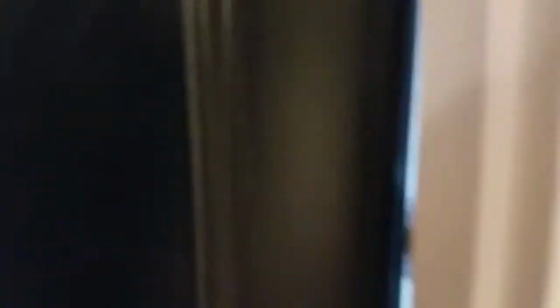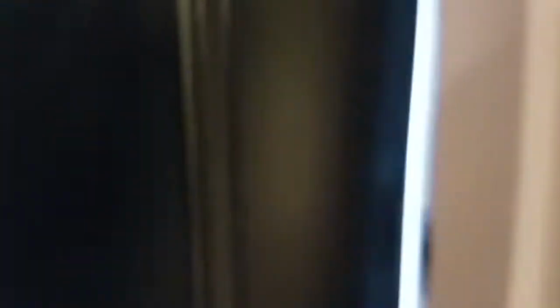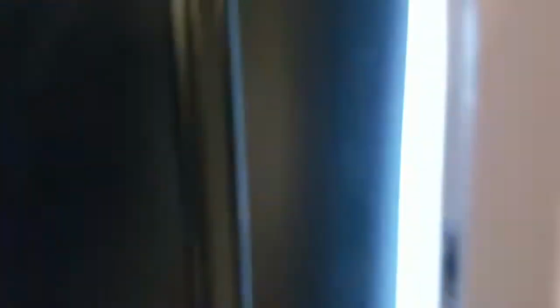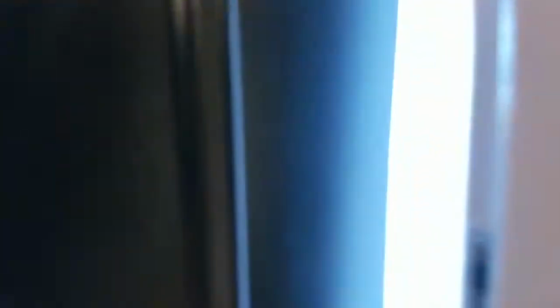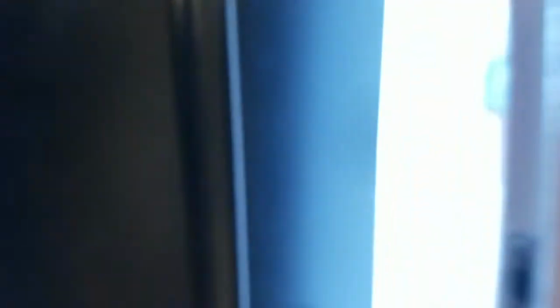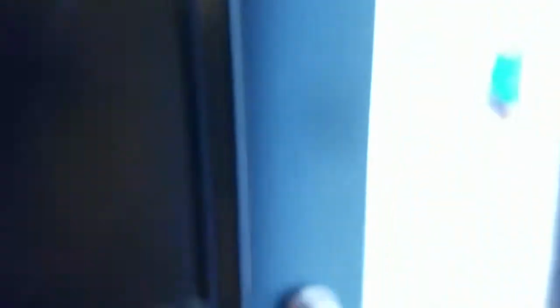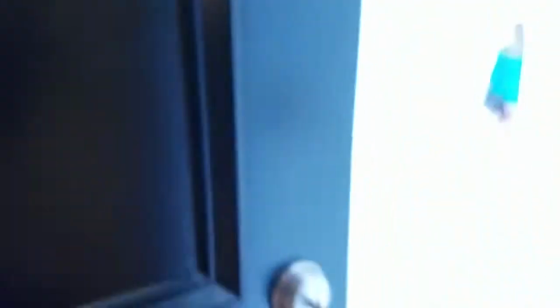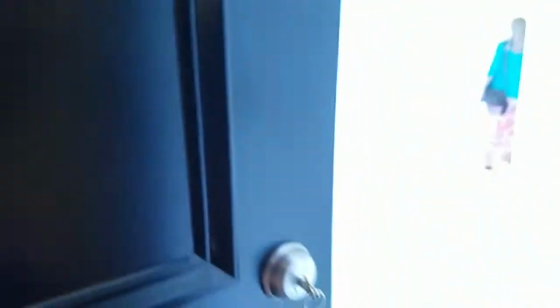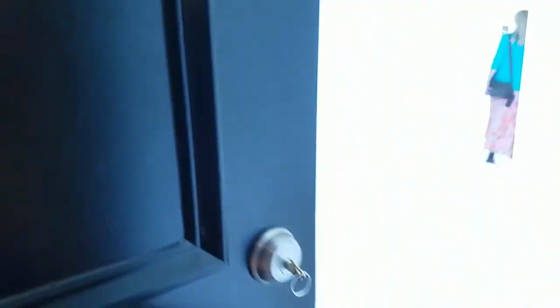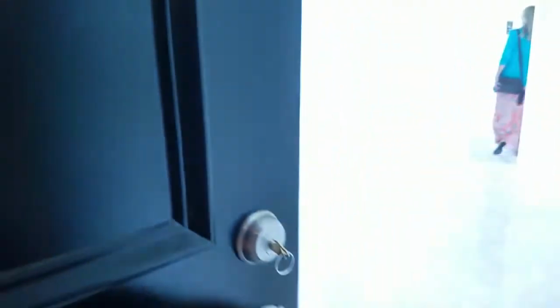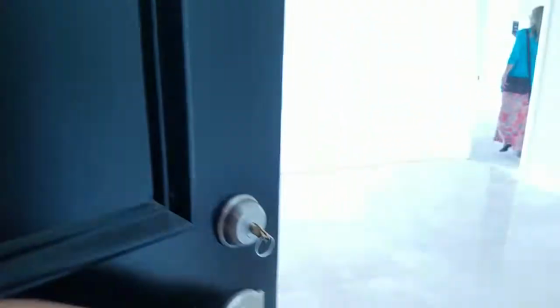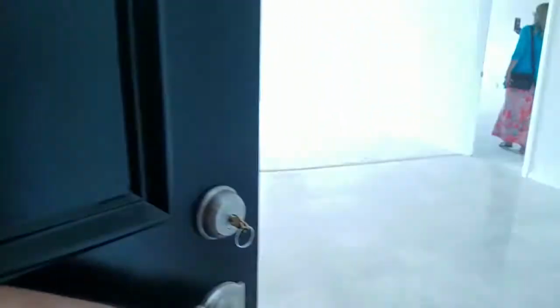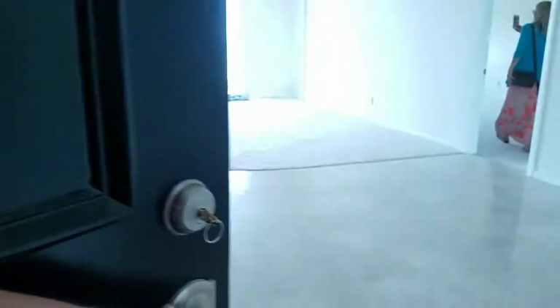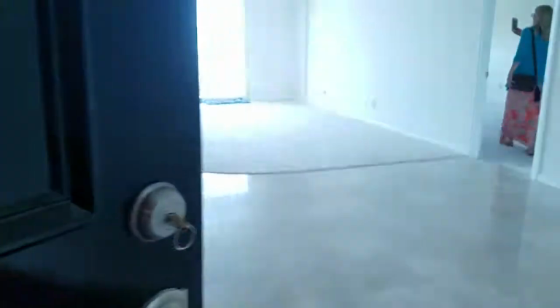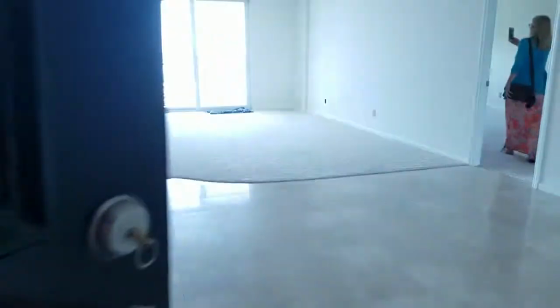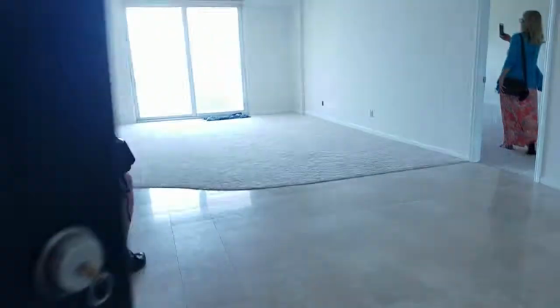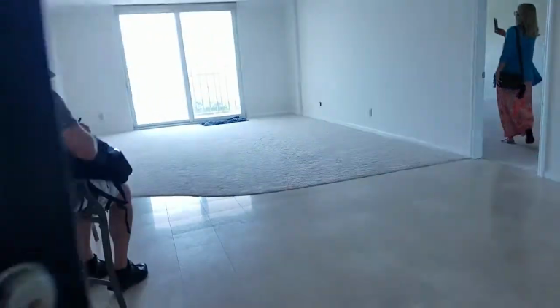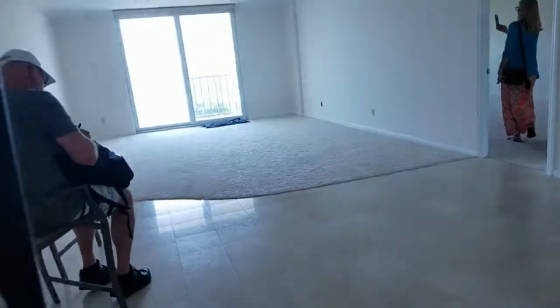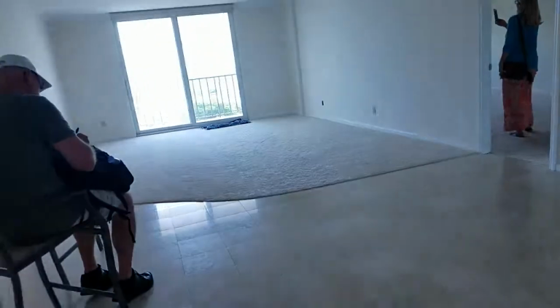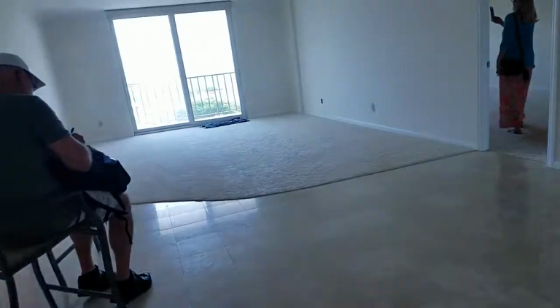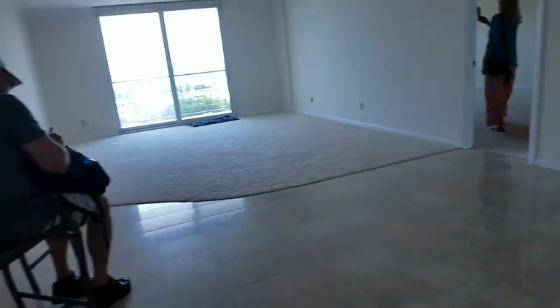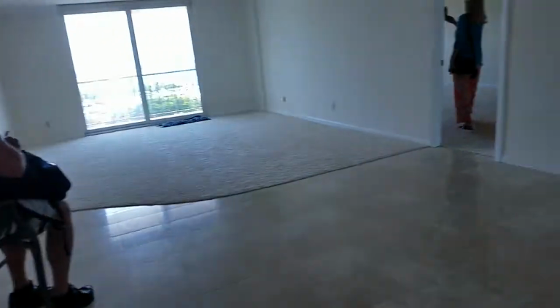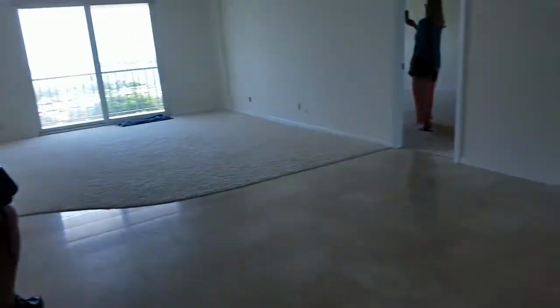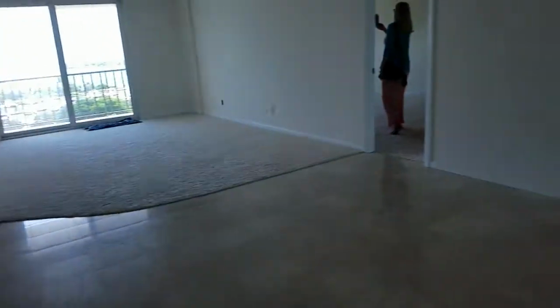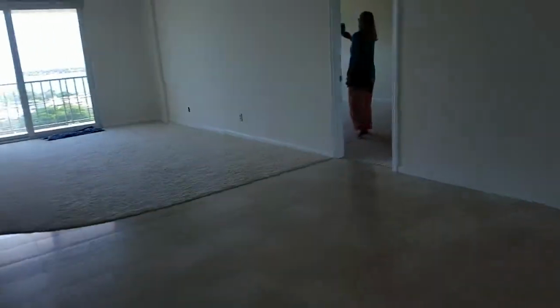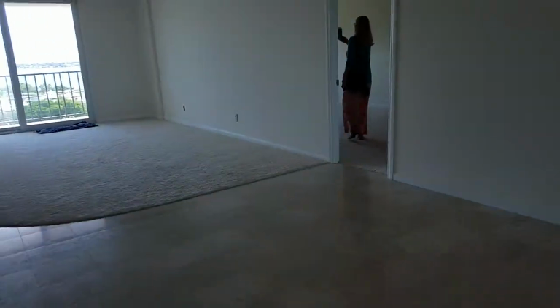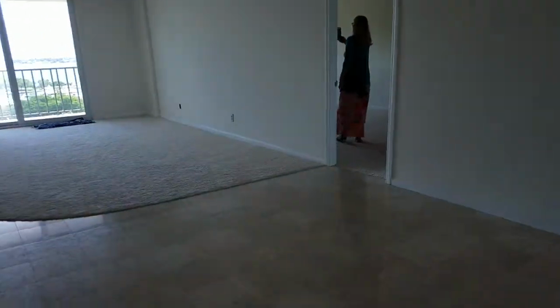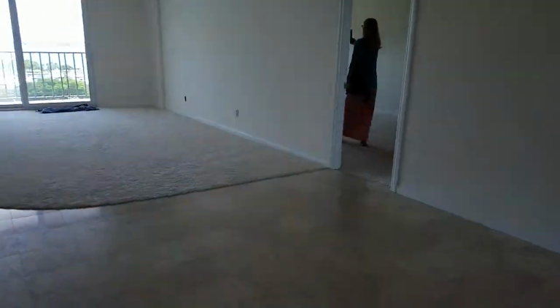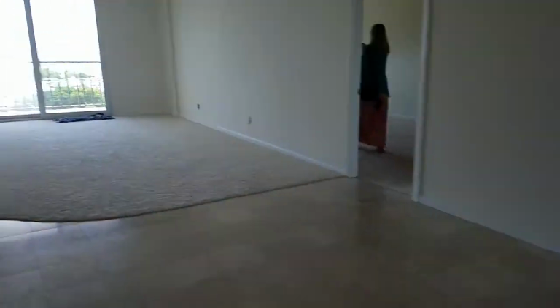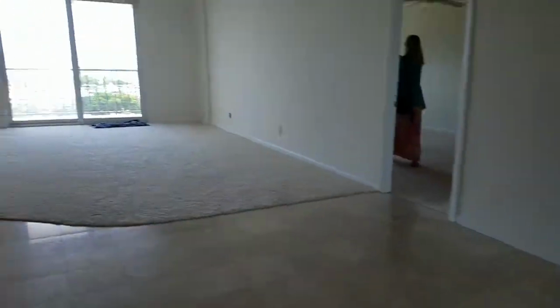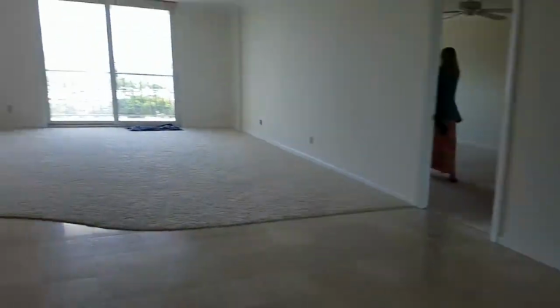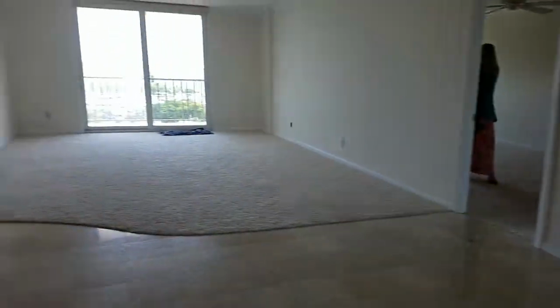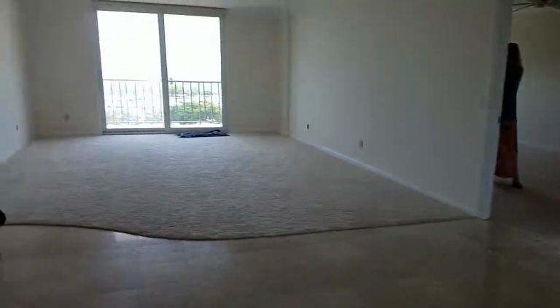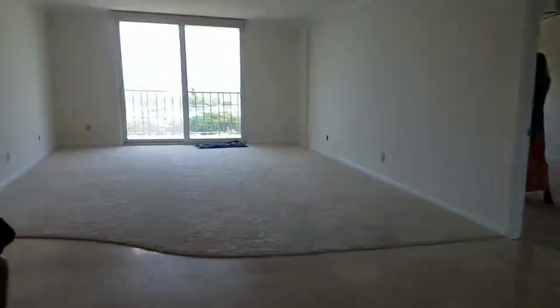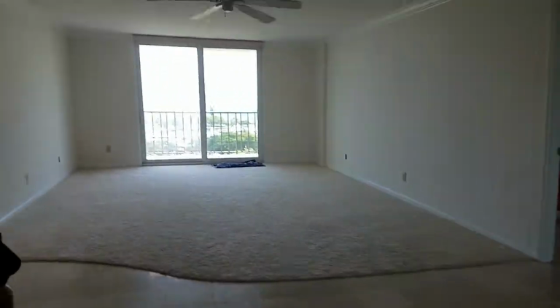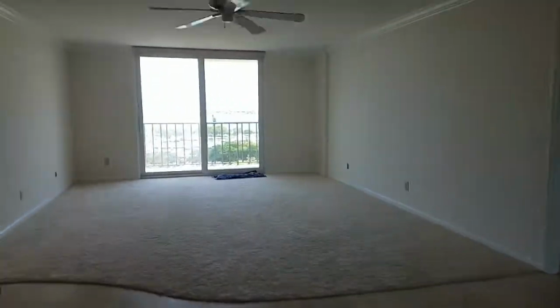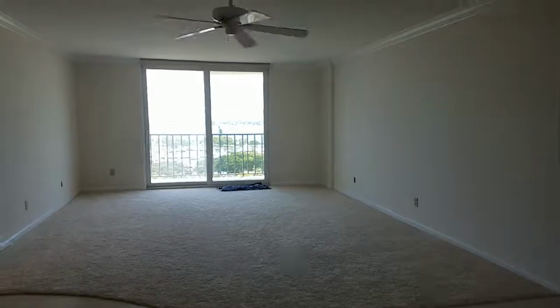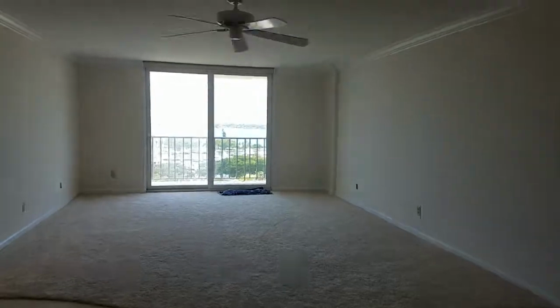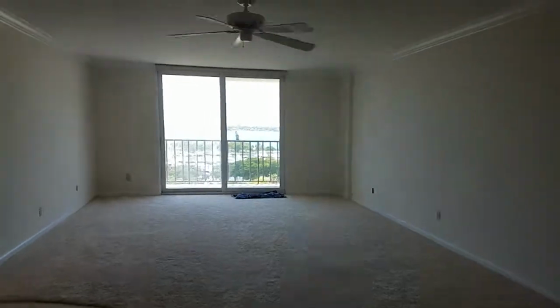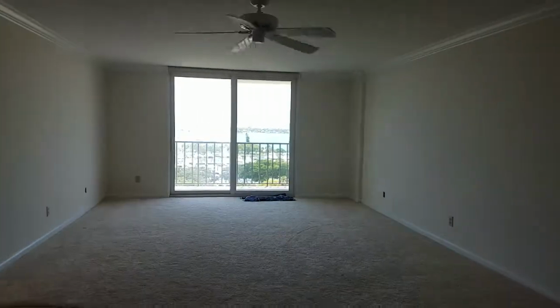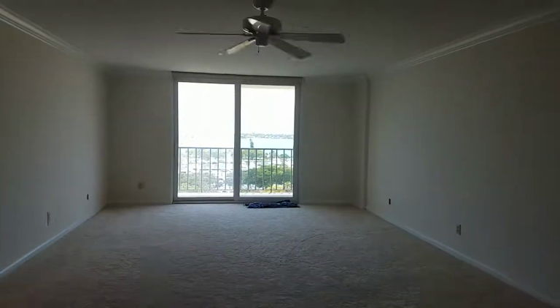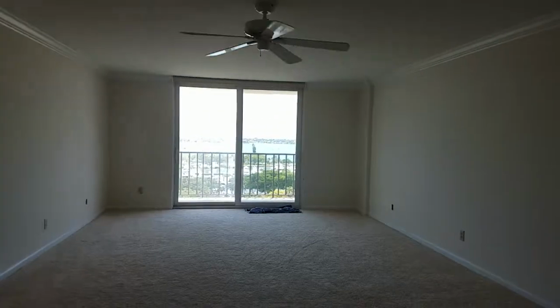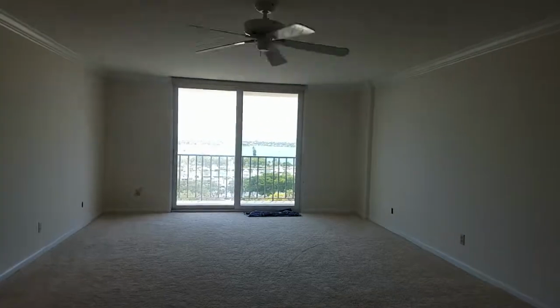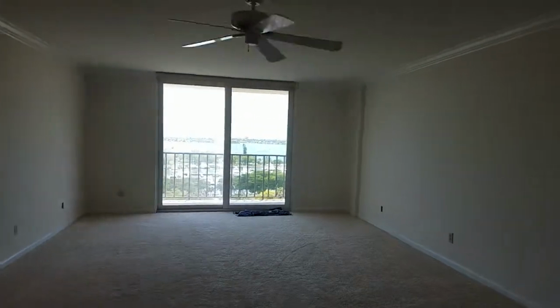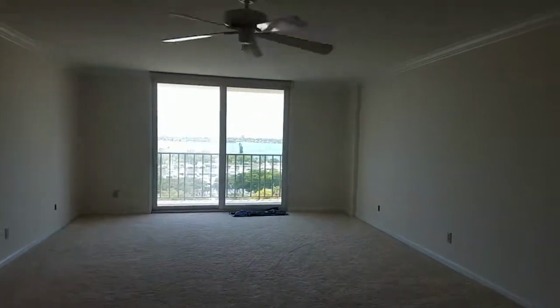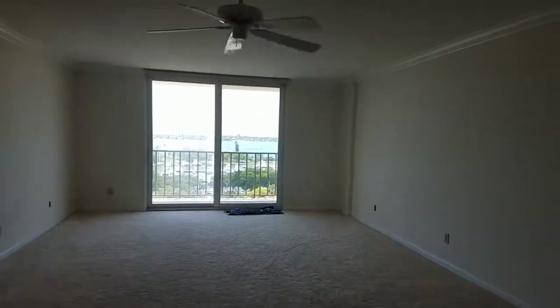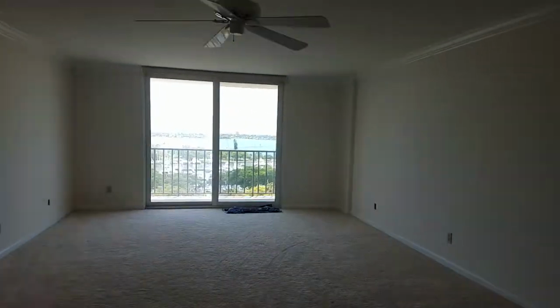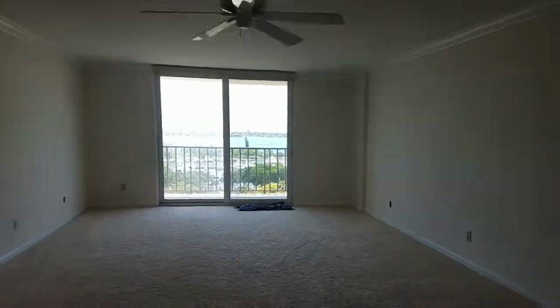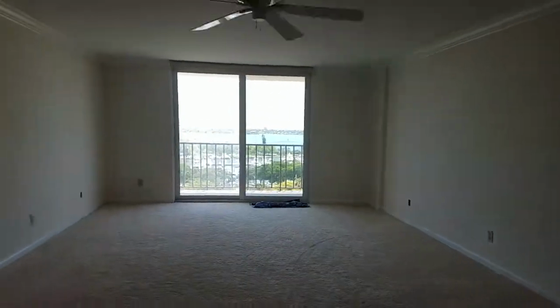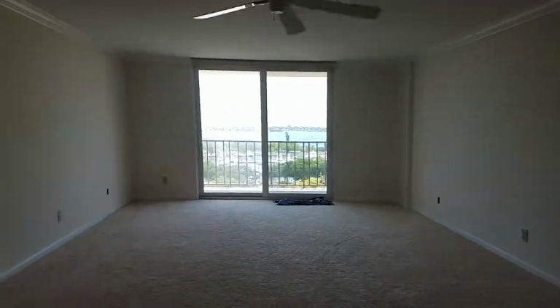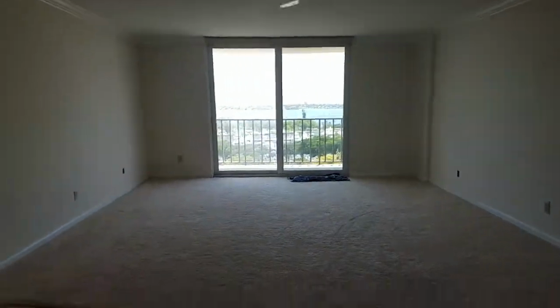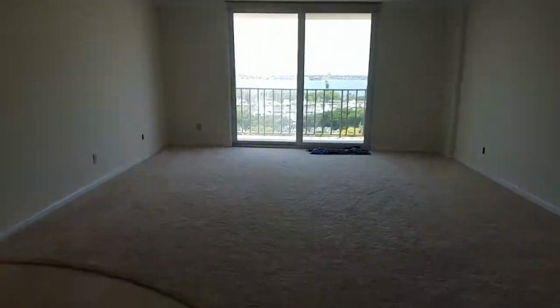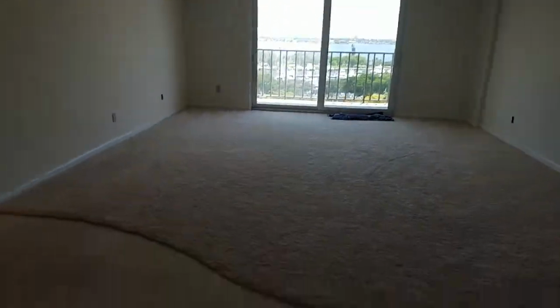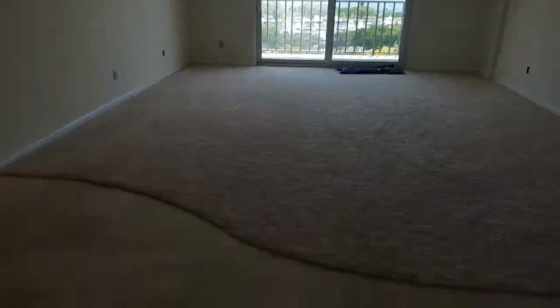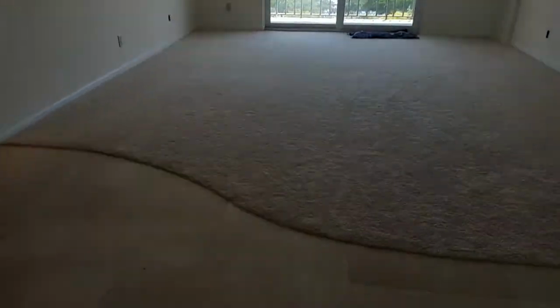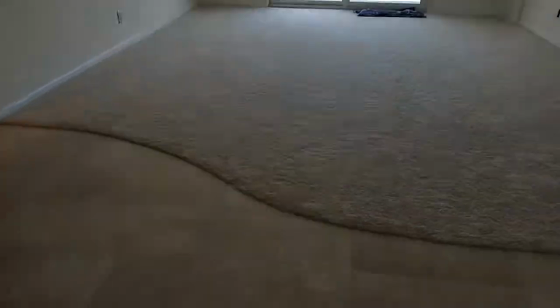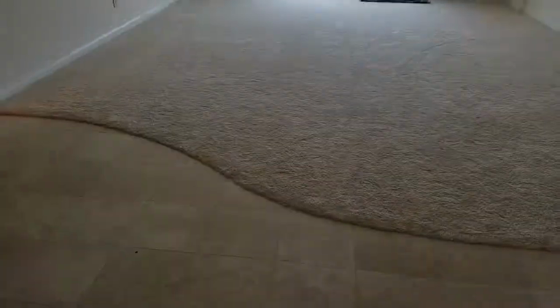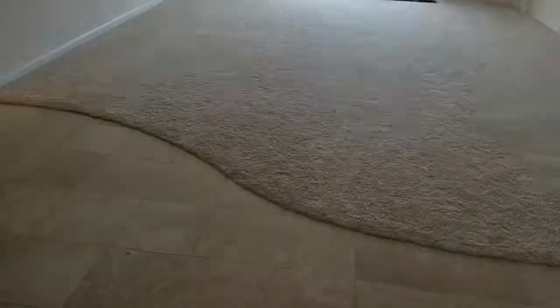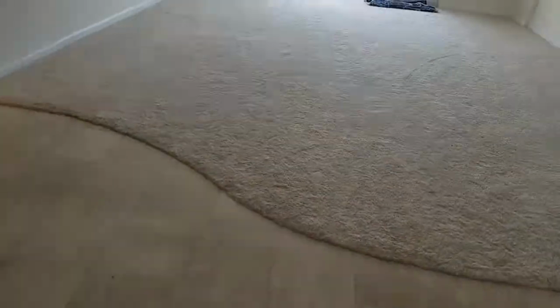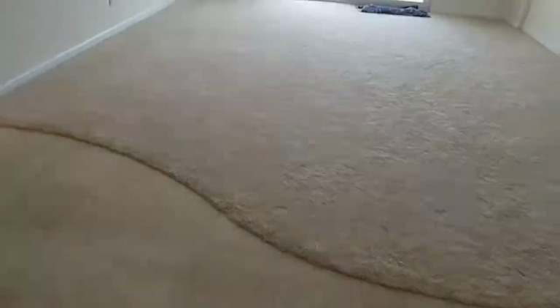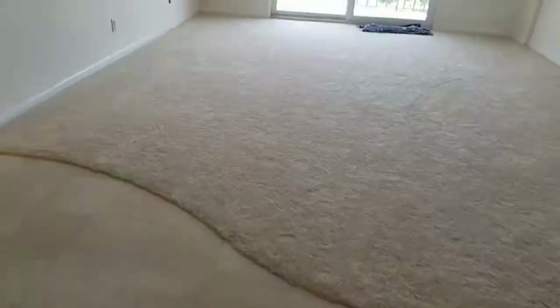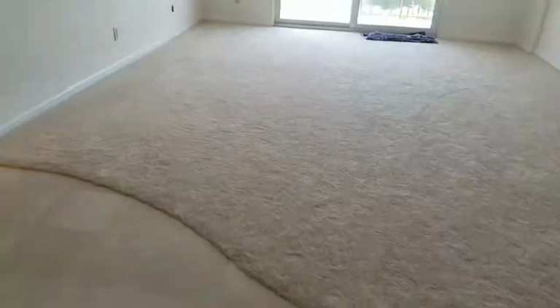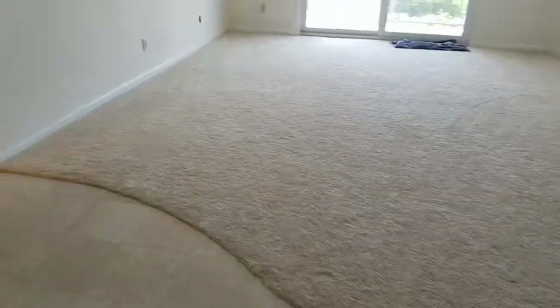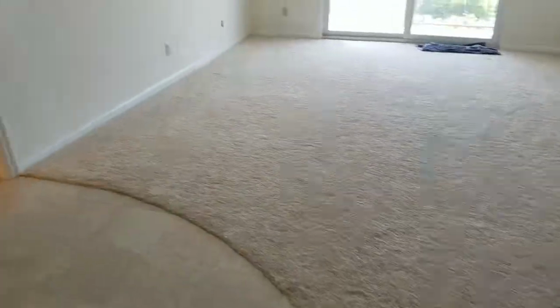This unit's been completely remodeled — new crown molding, new flooring, new carpet.